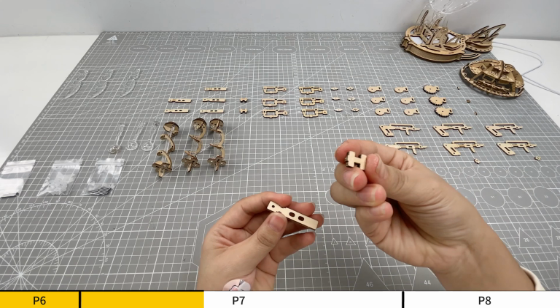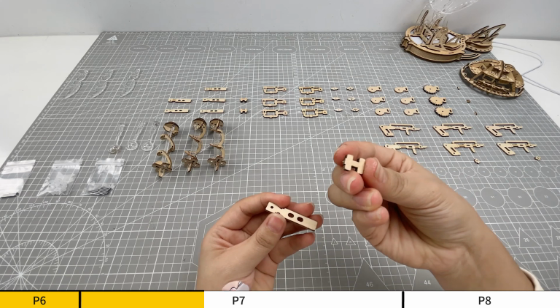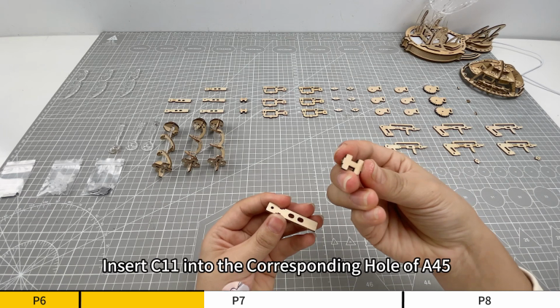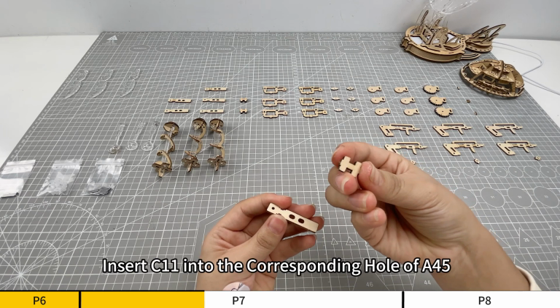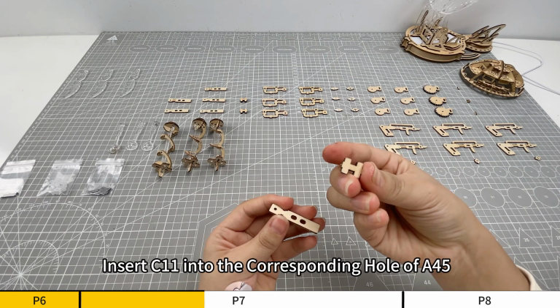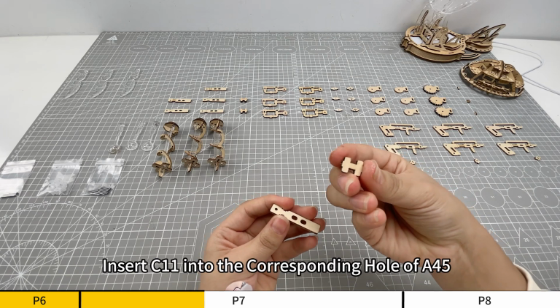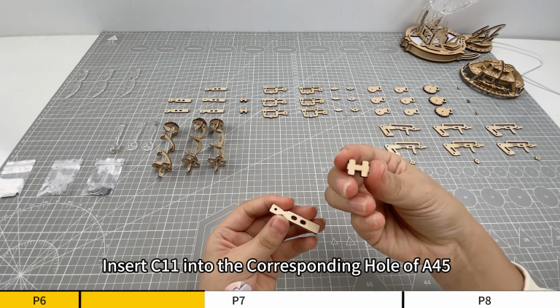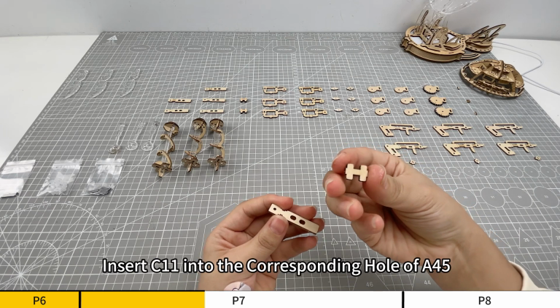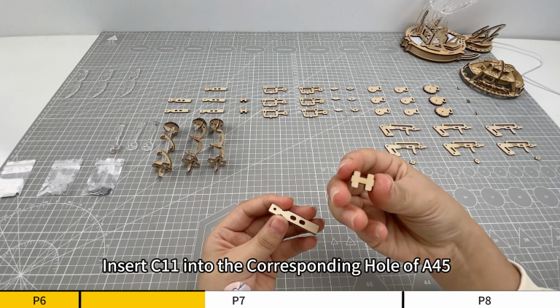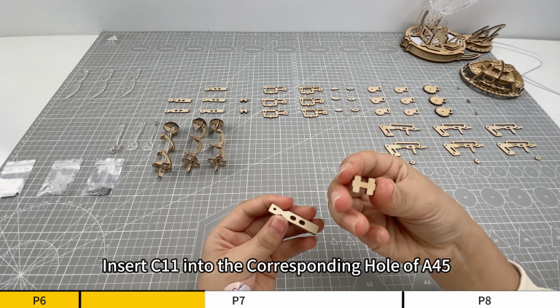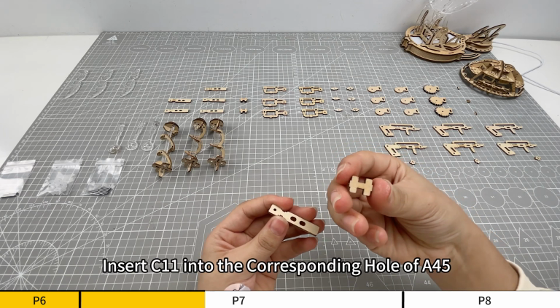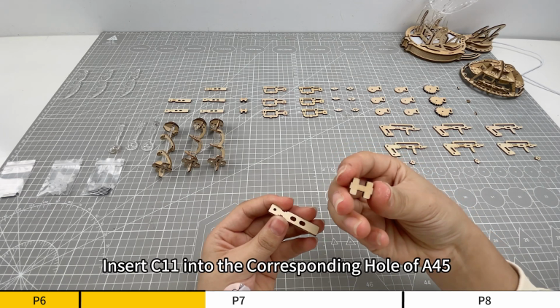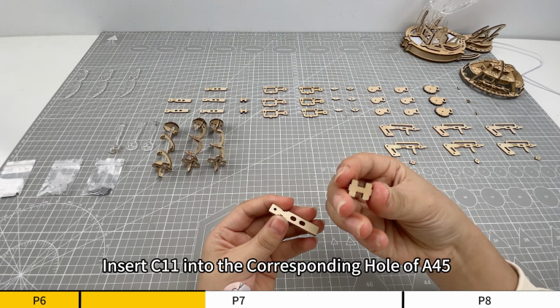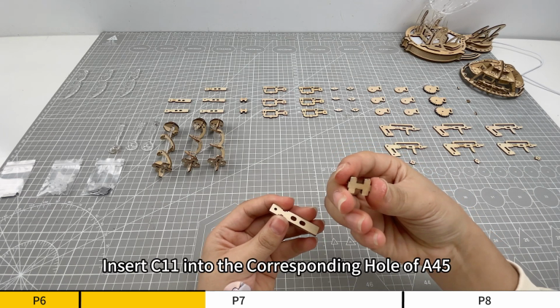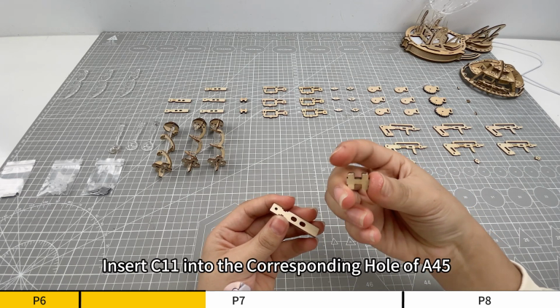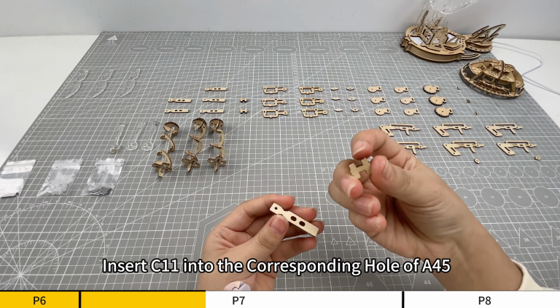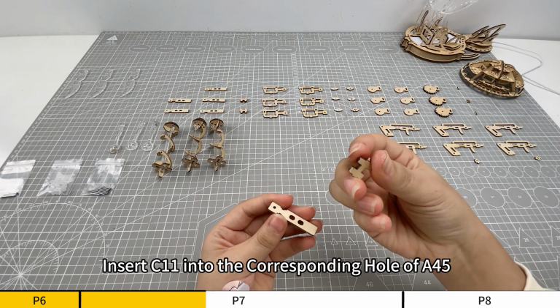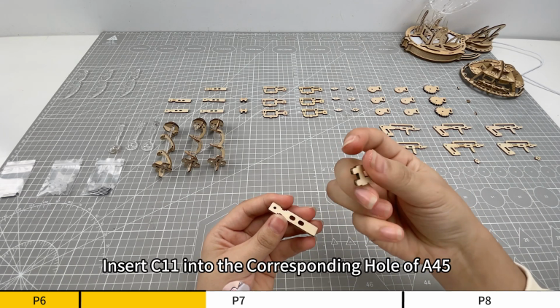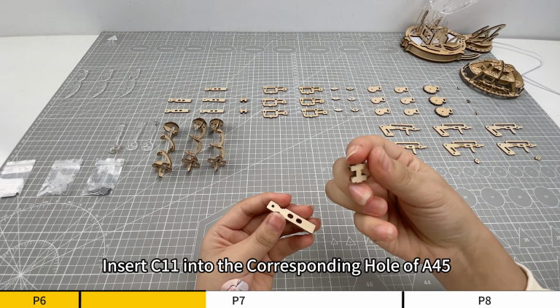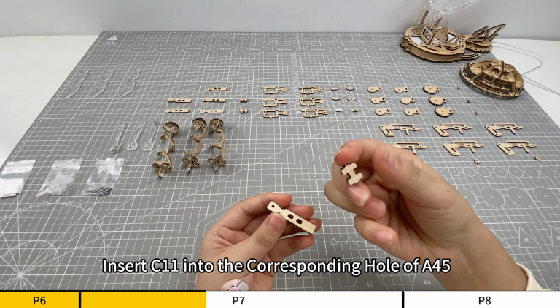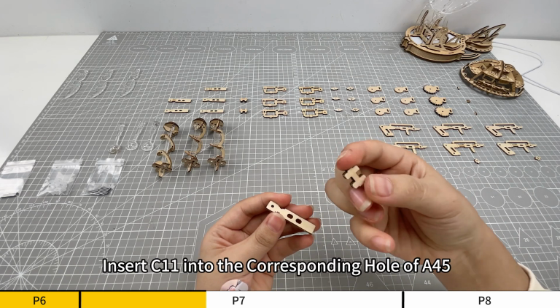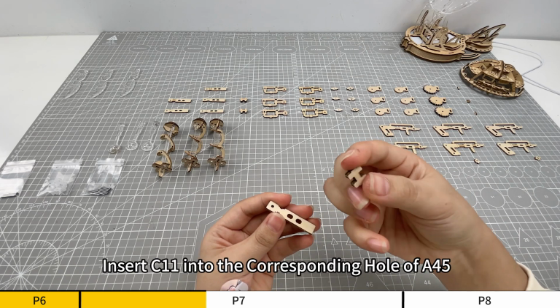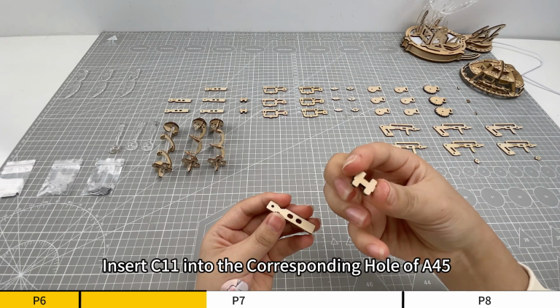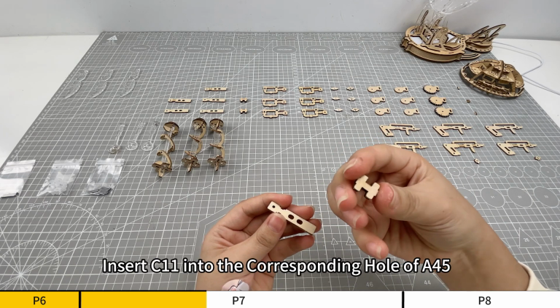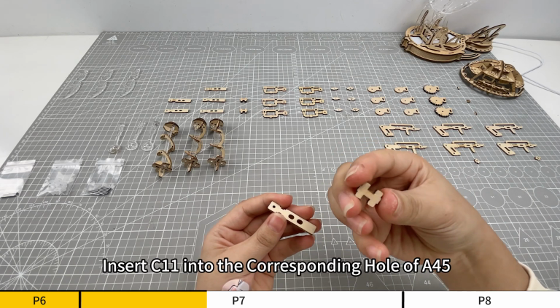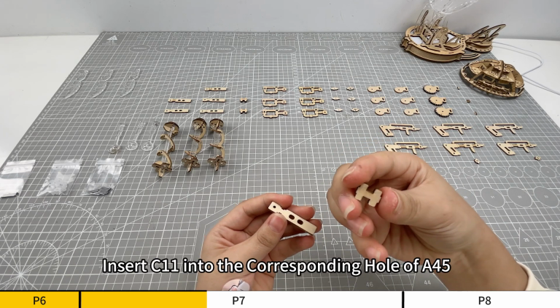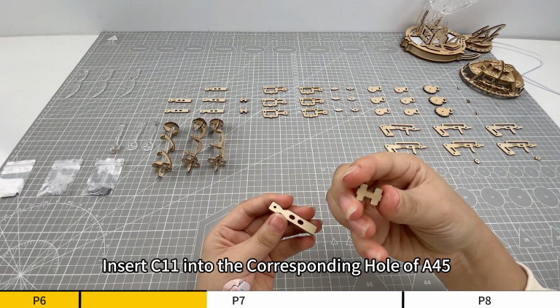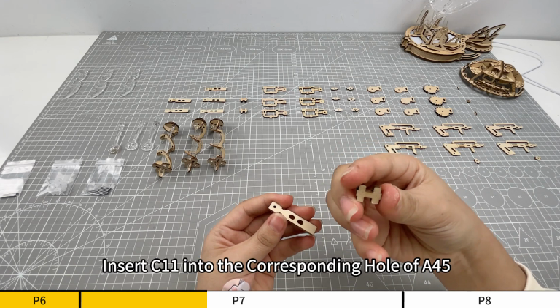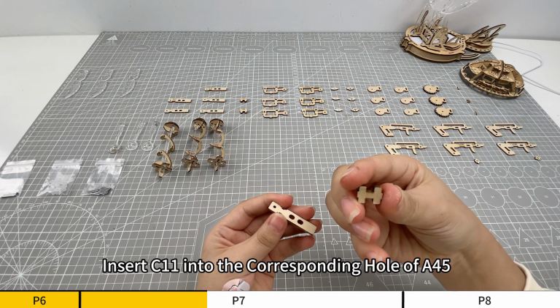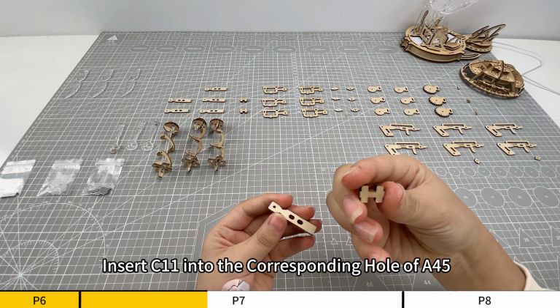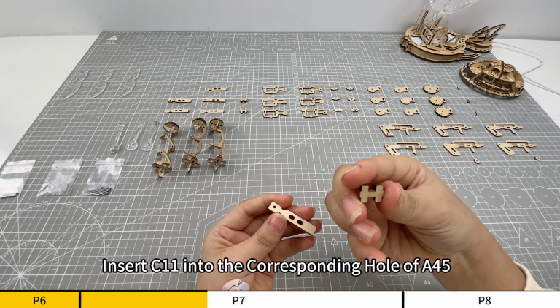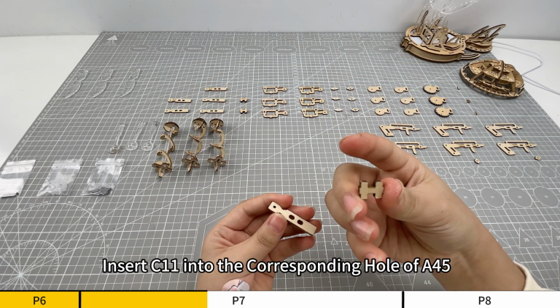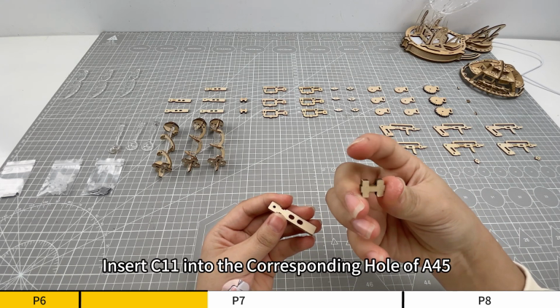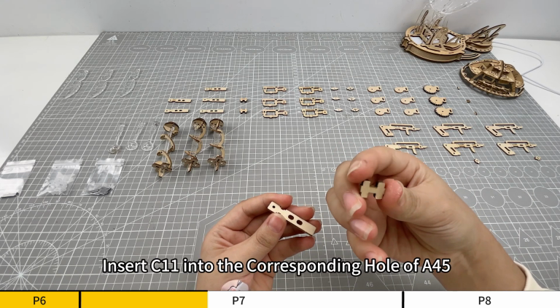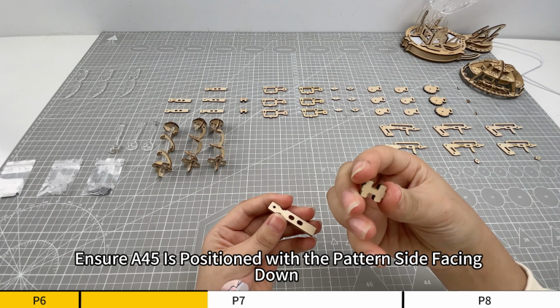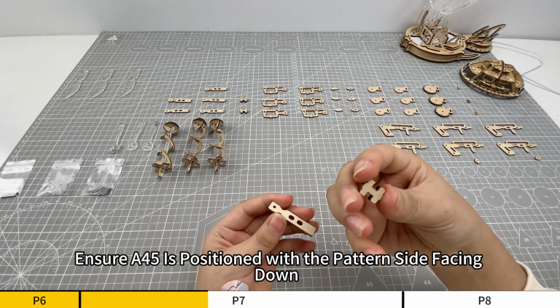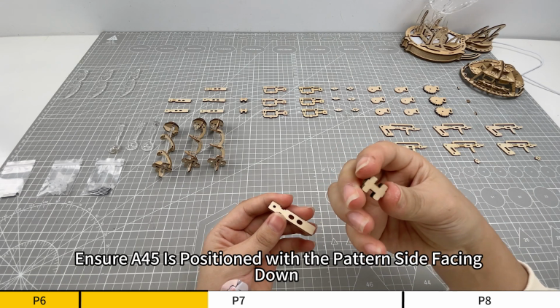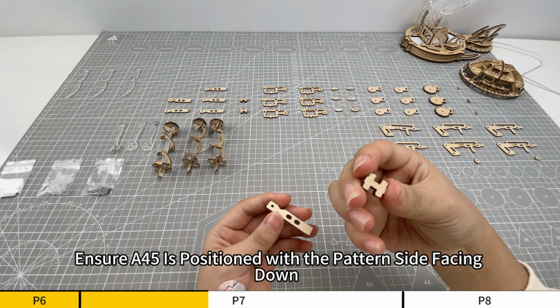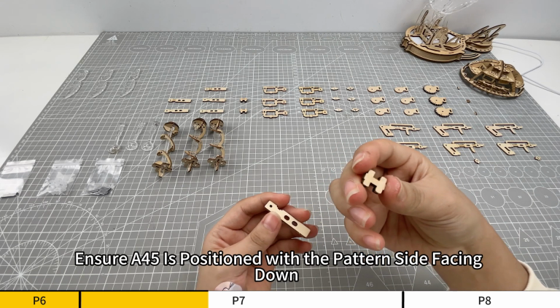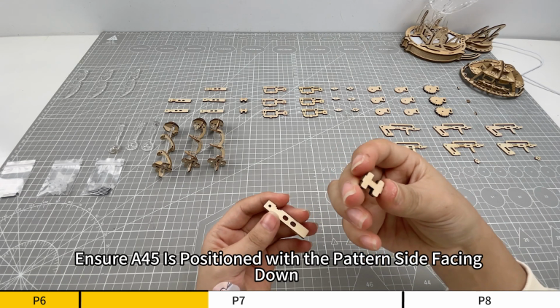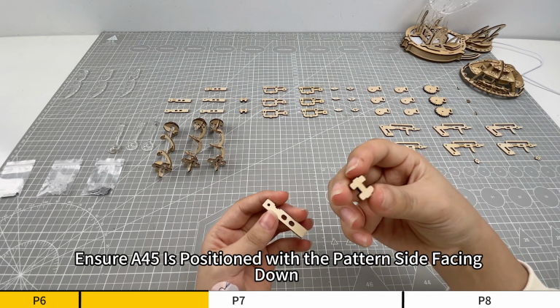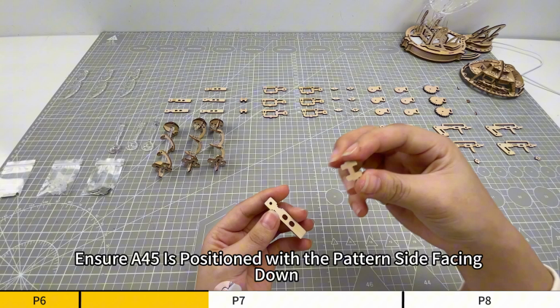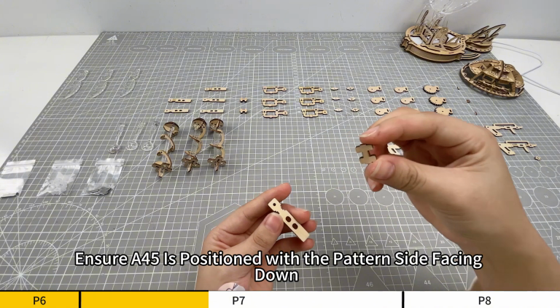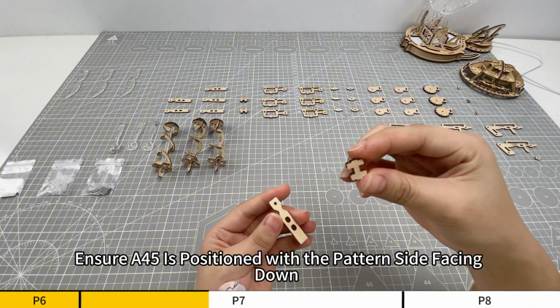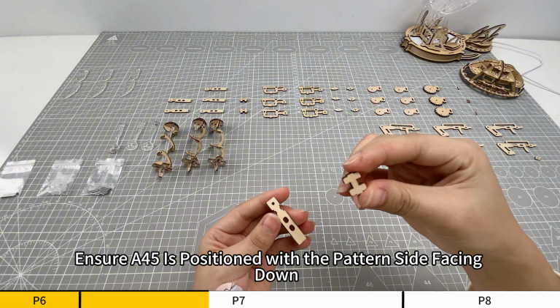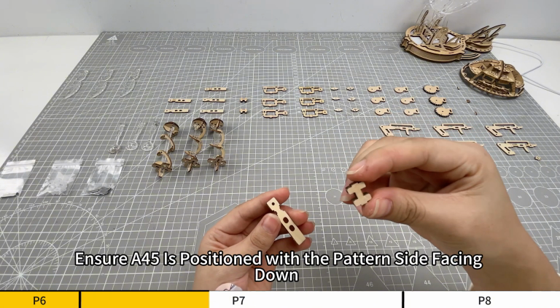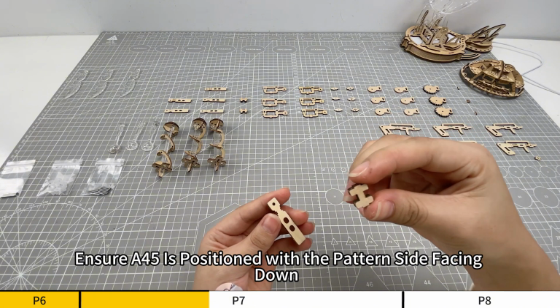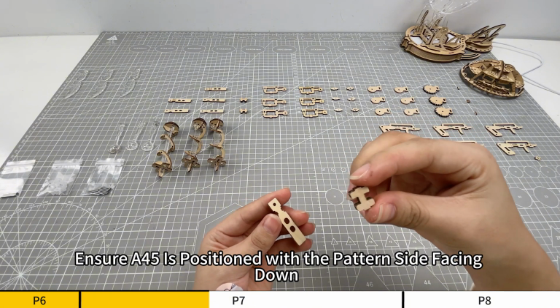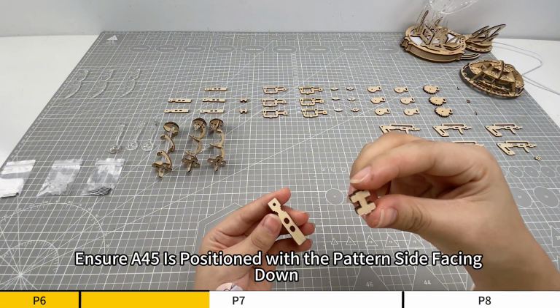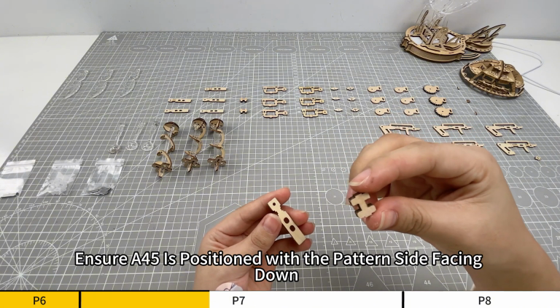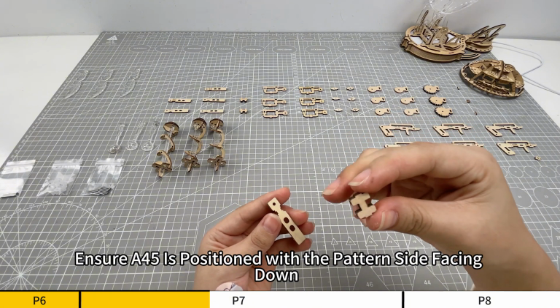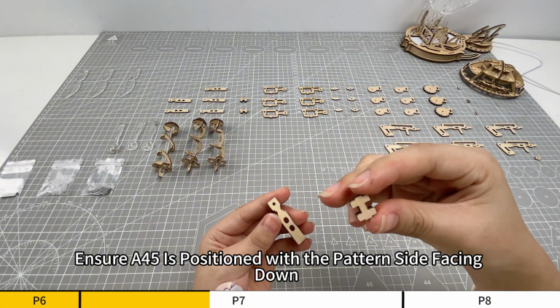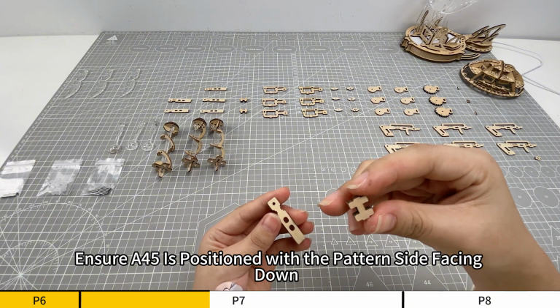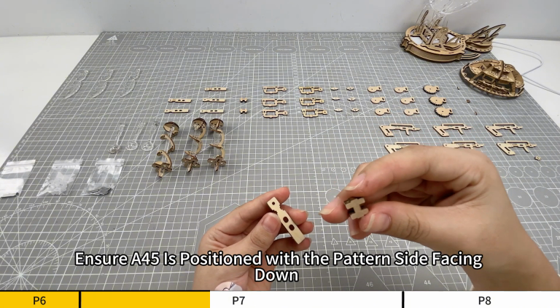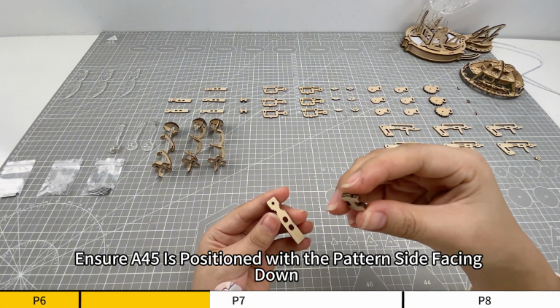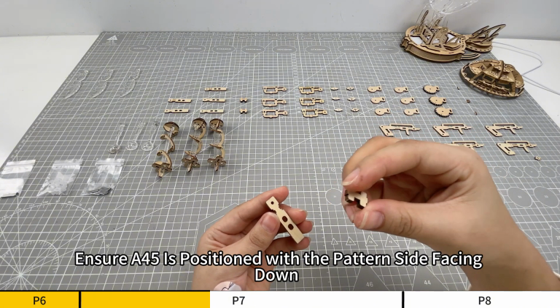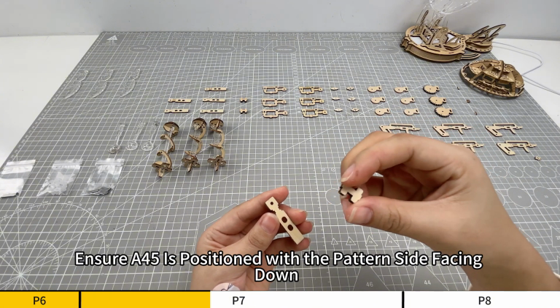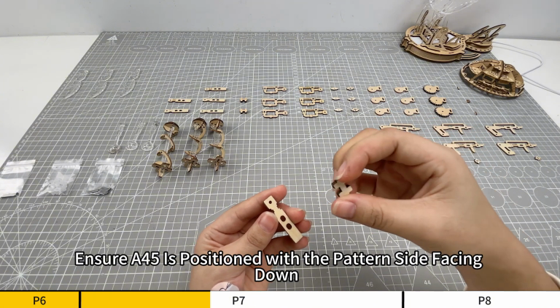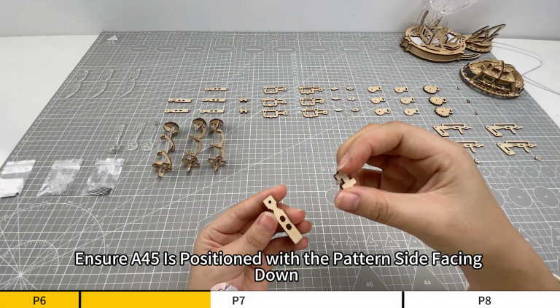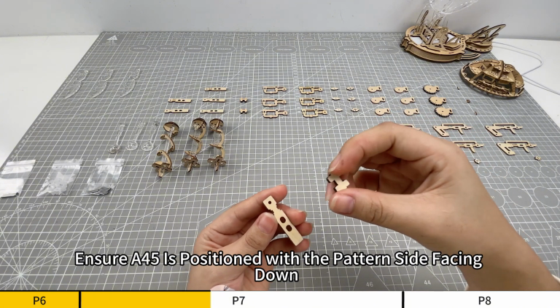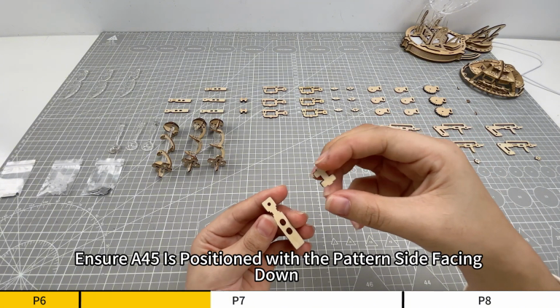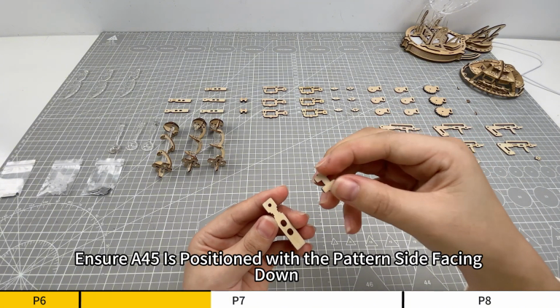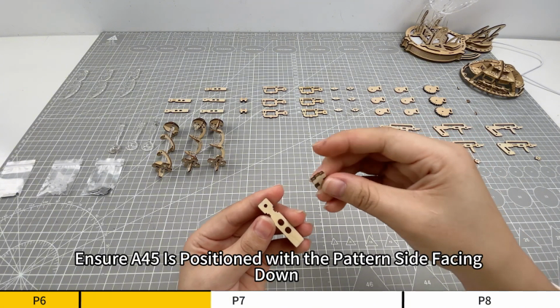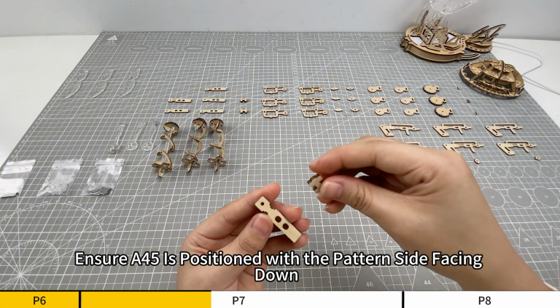Insert C11 into the corresponding hole of A45. Ensure A45 is positioned with the pattern side facing down.